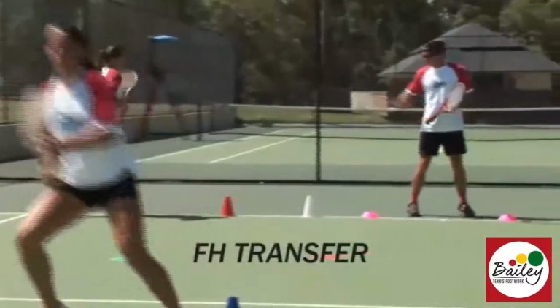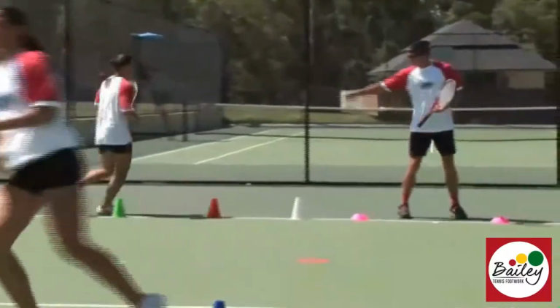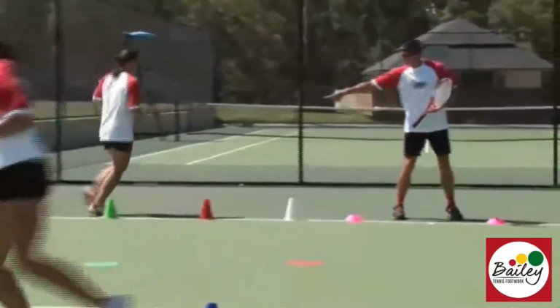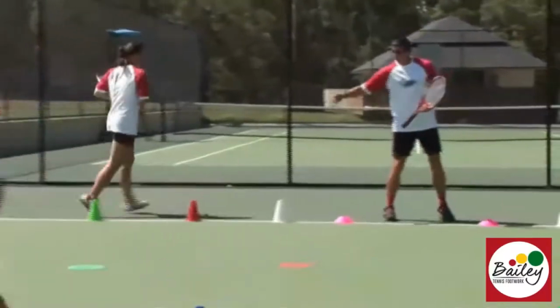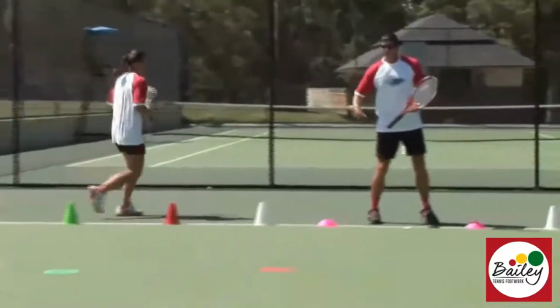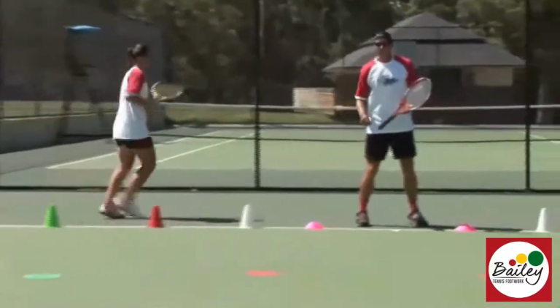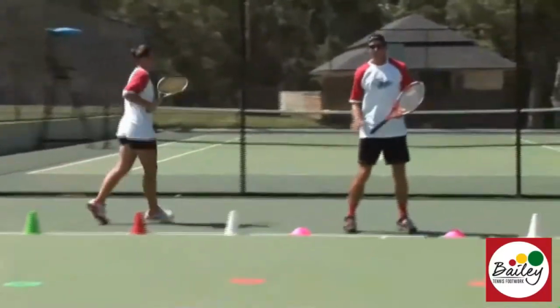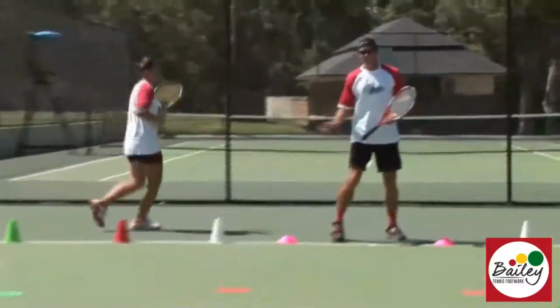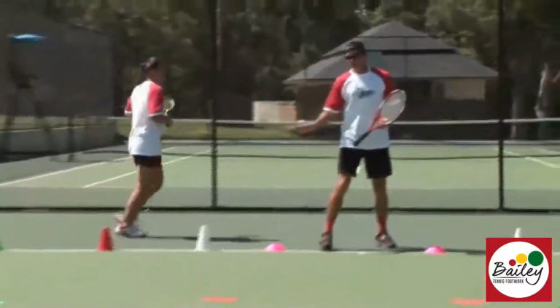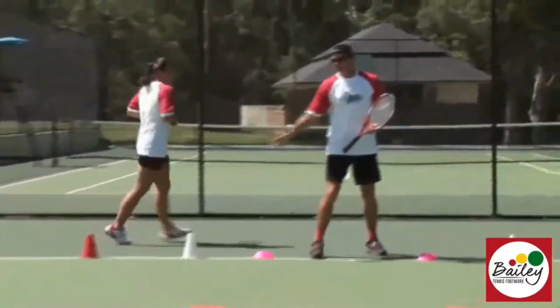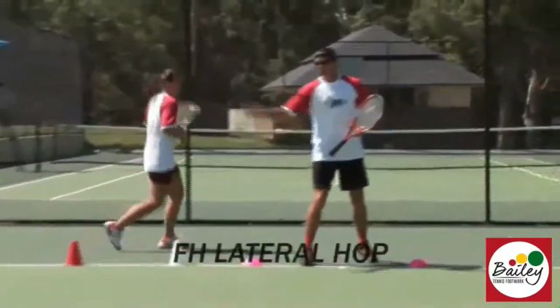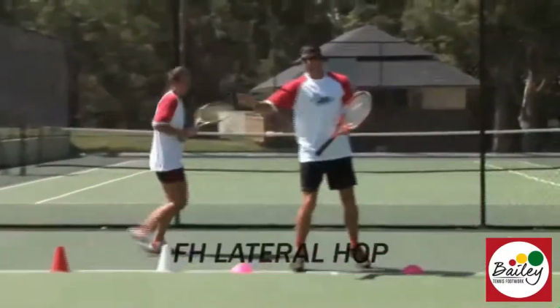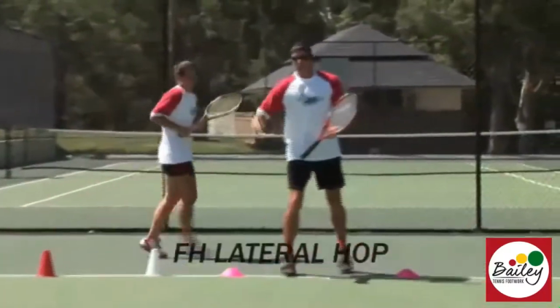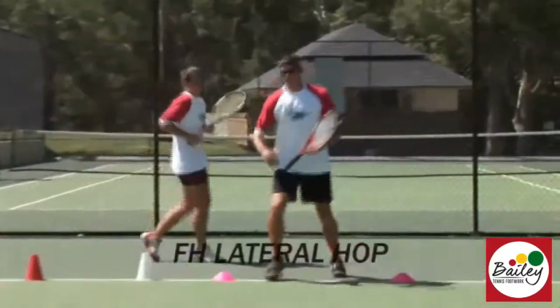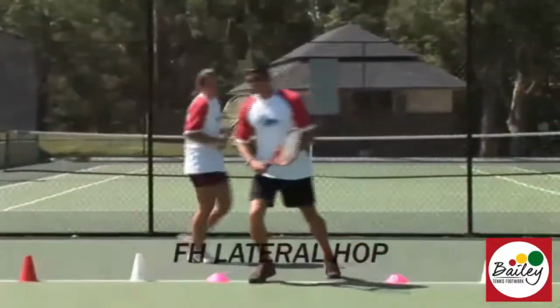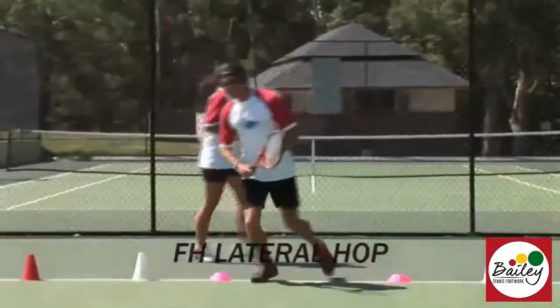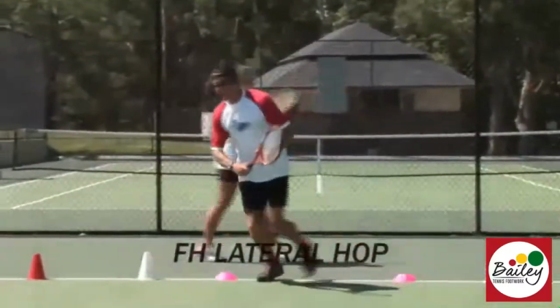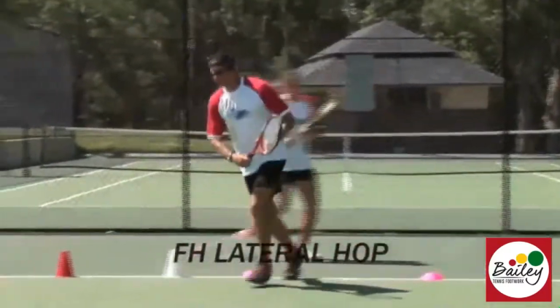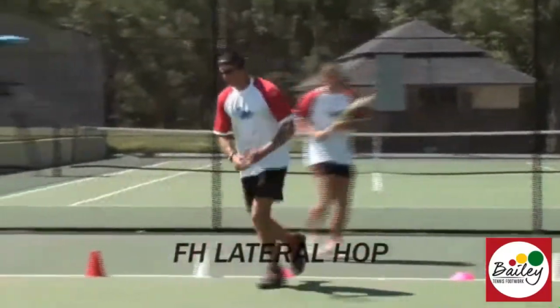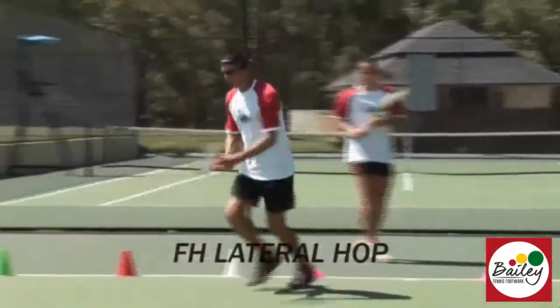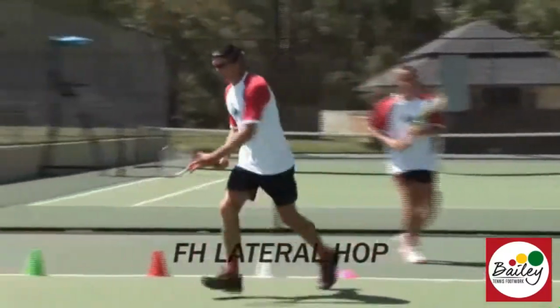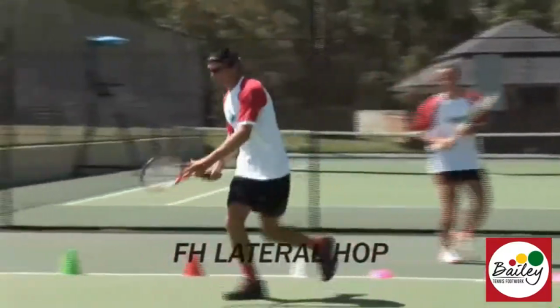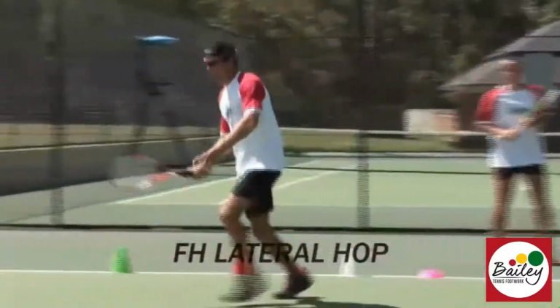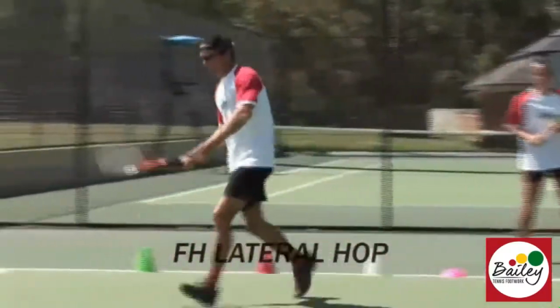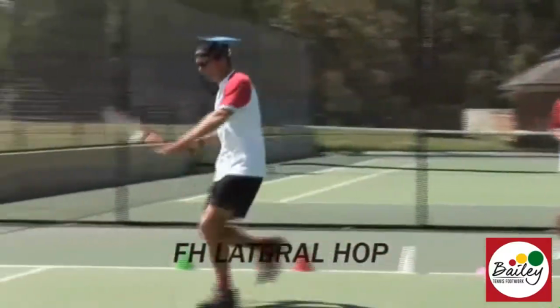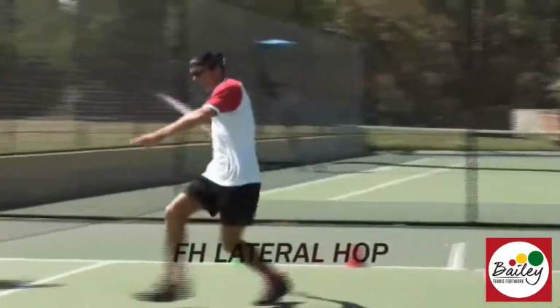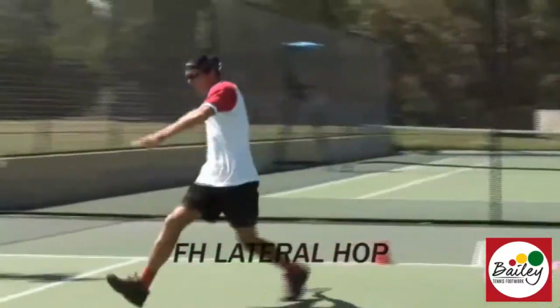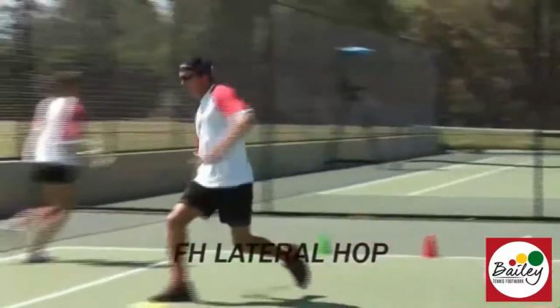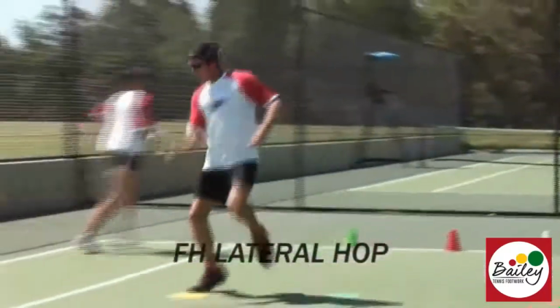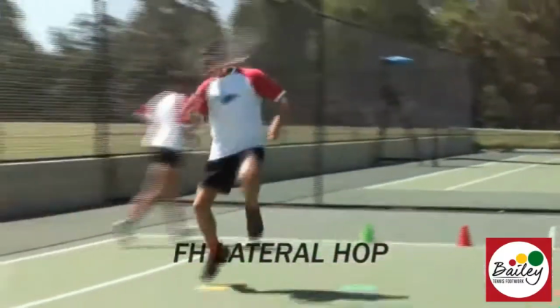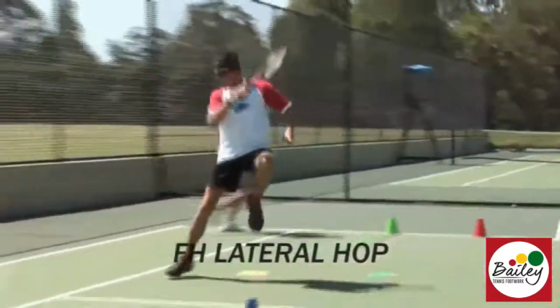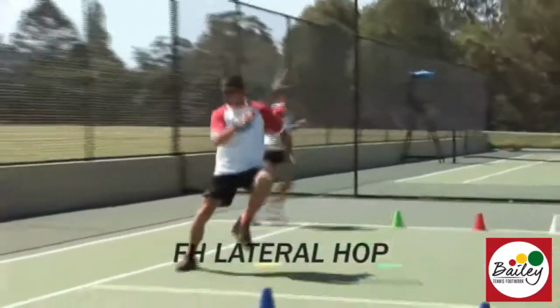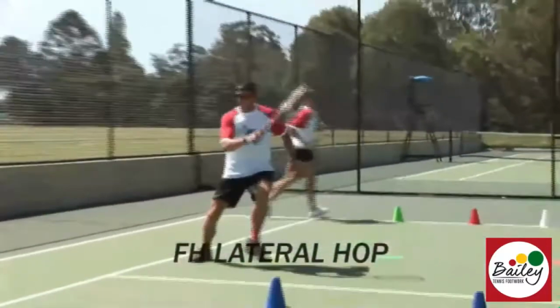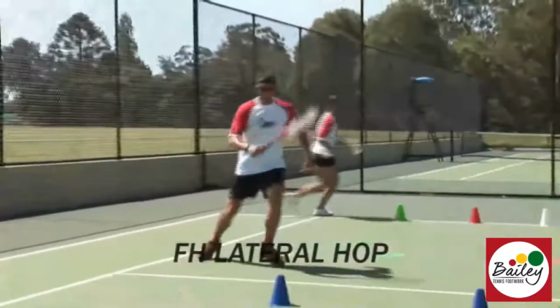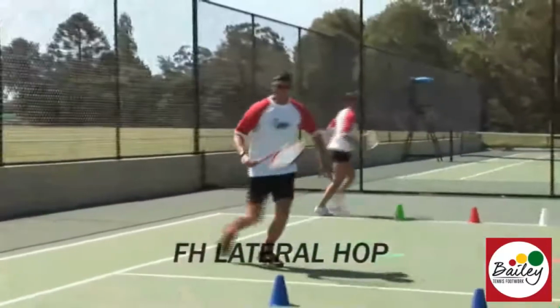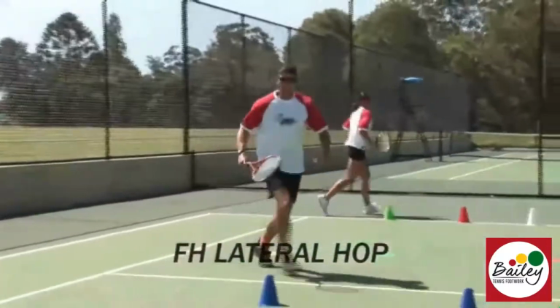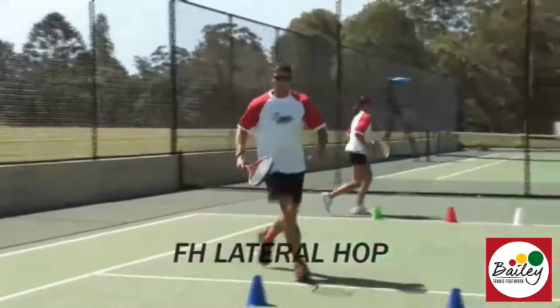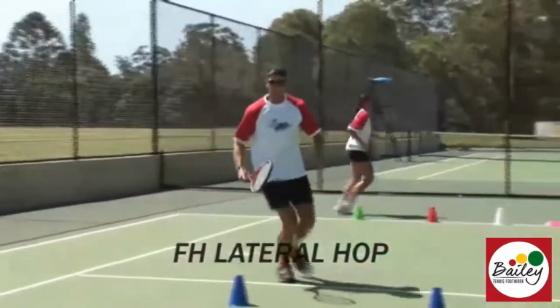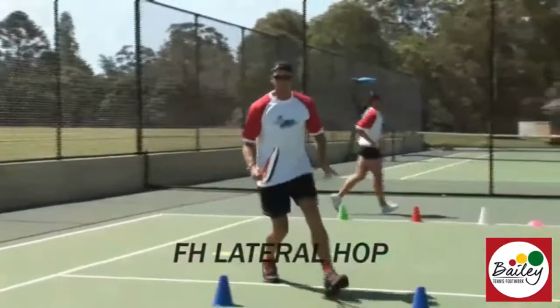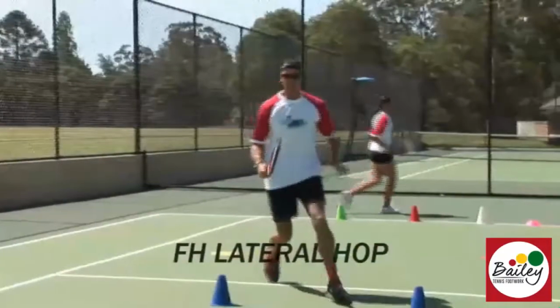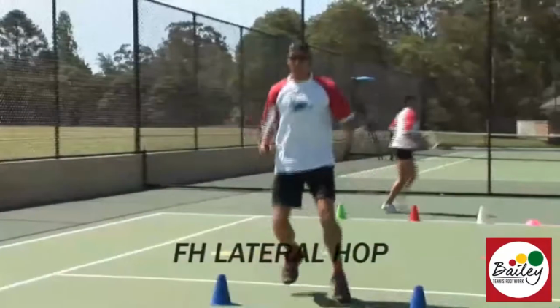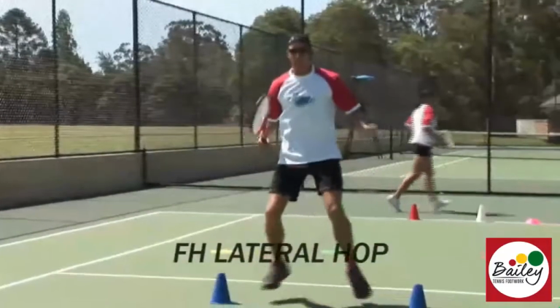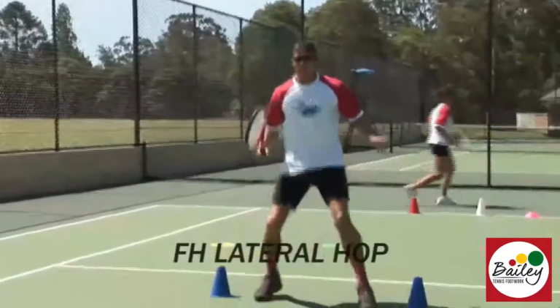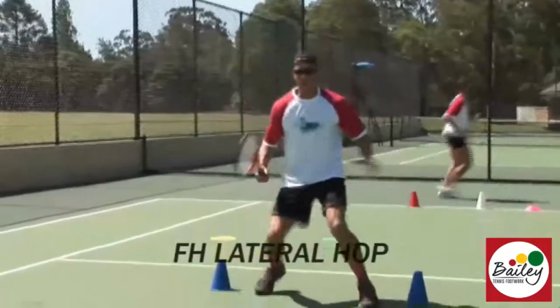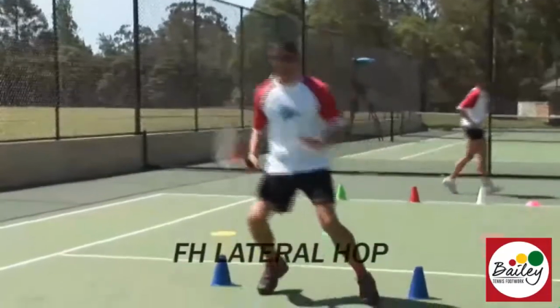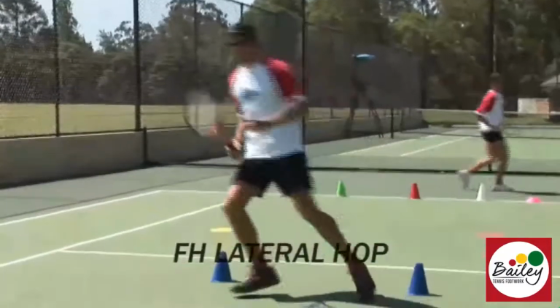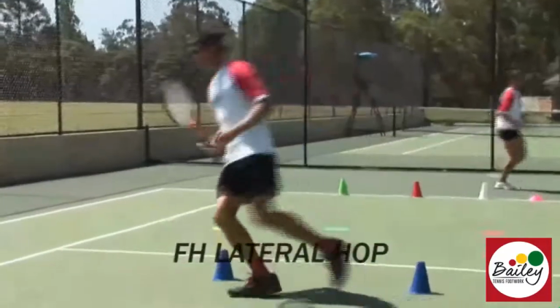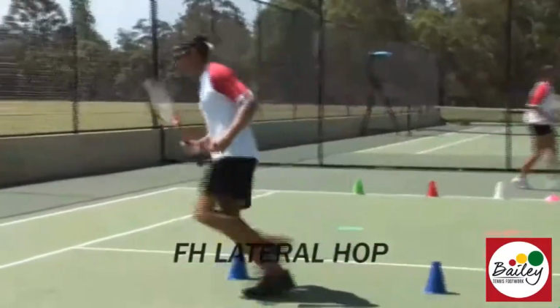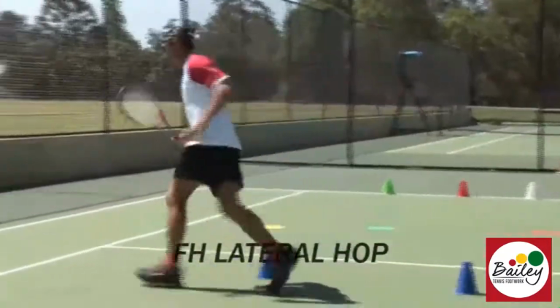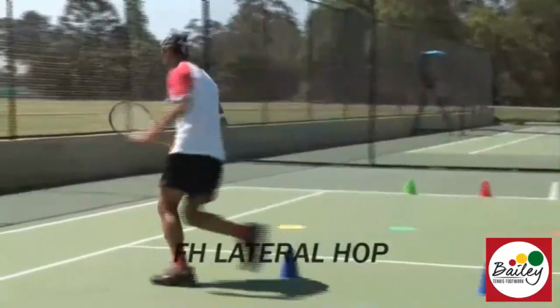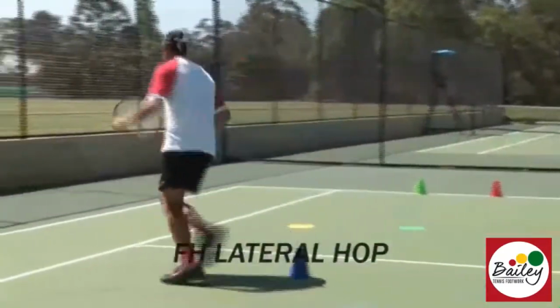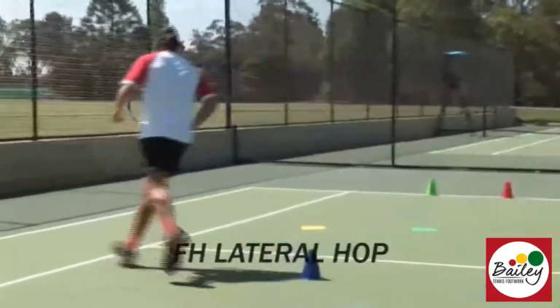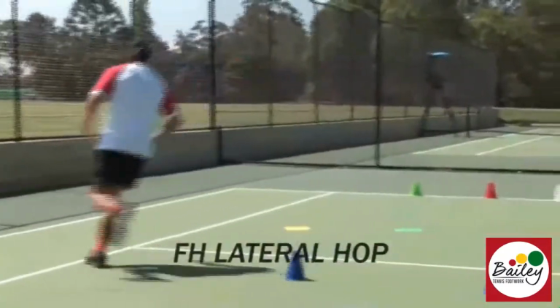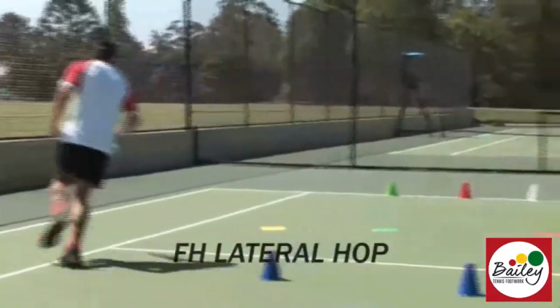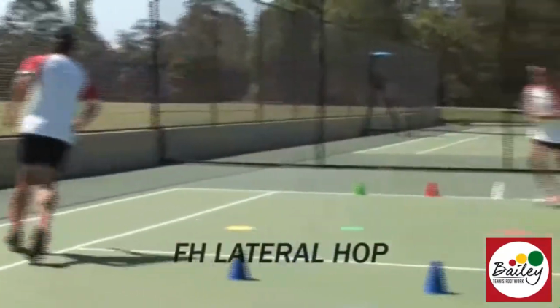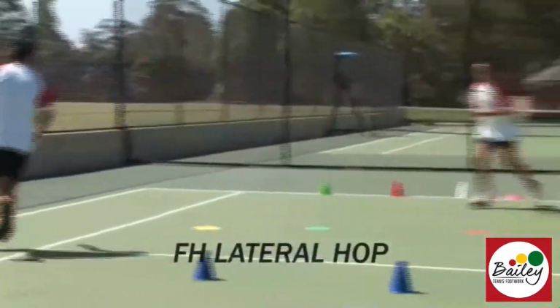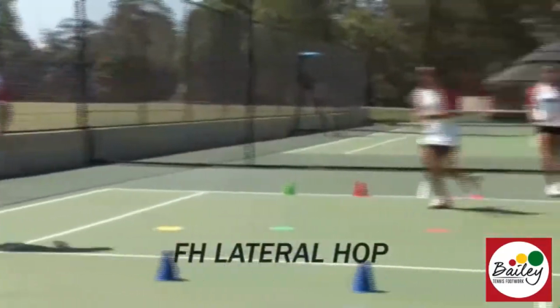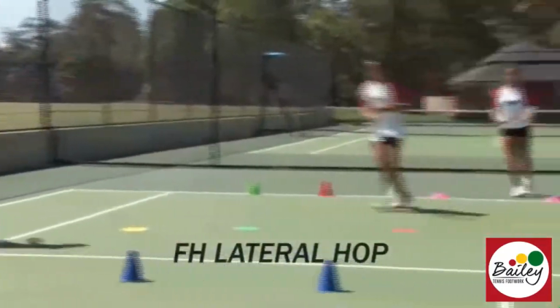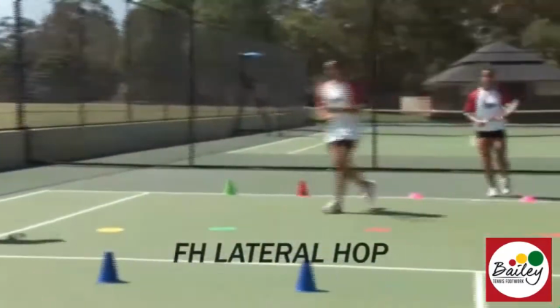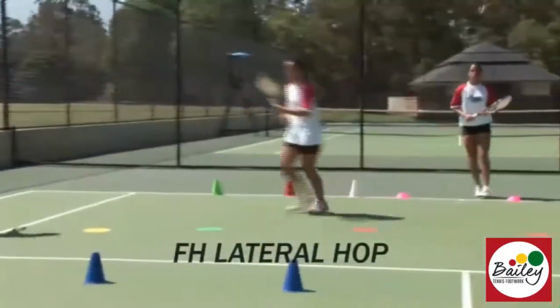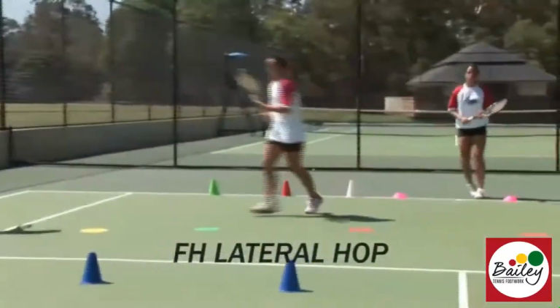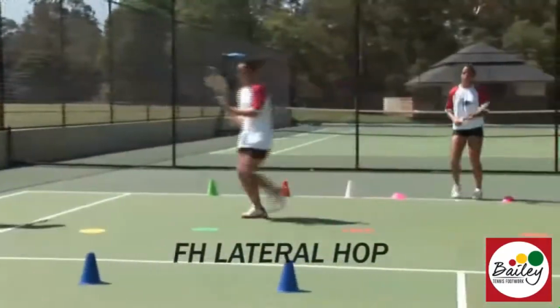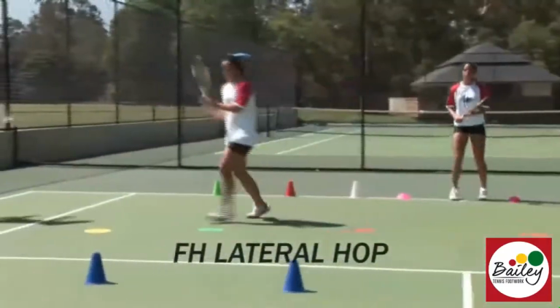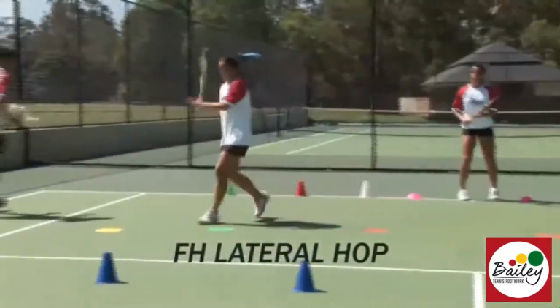In the green zone we do a lateral hop — so we bring the knee up, hop, cut back in, and split. Off the disc.